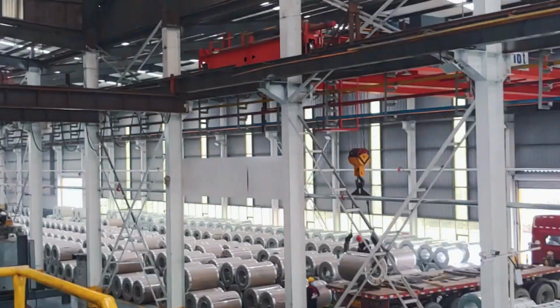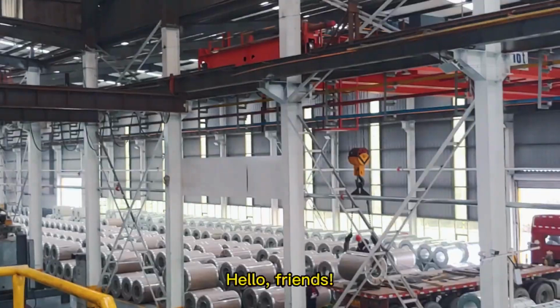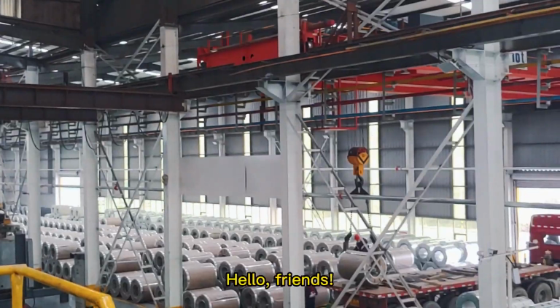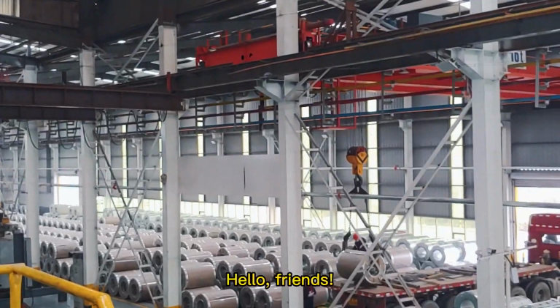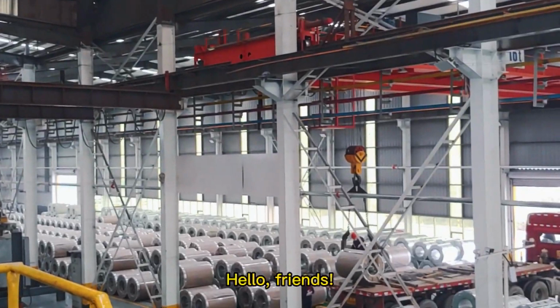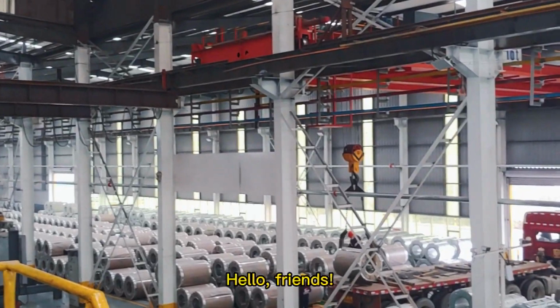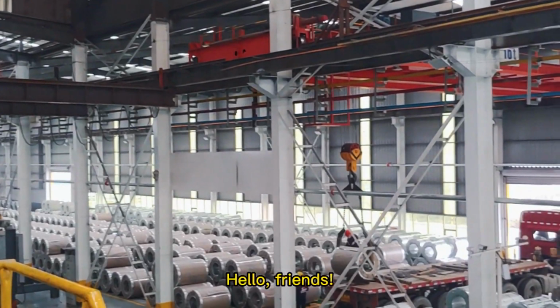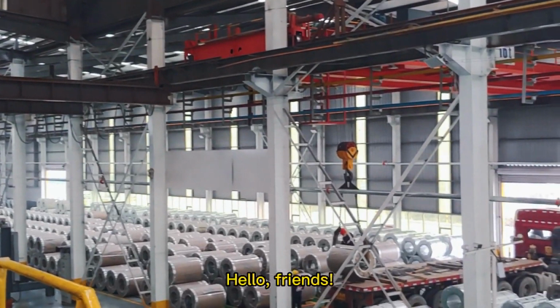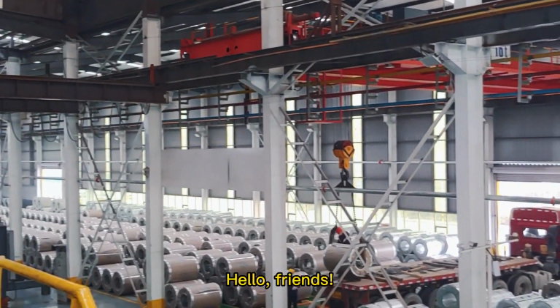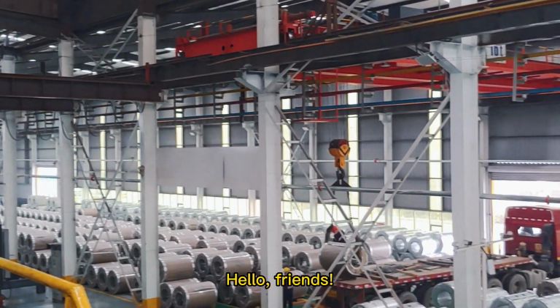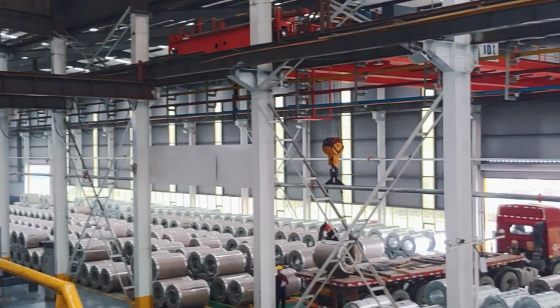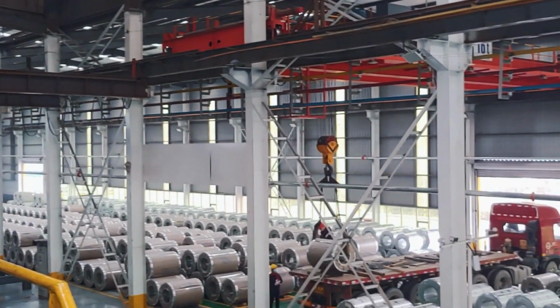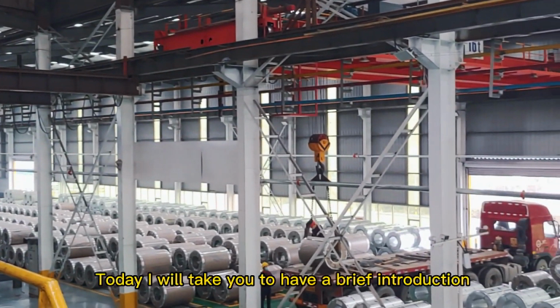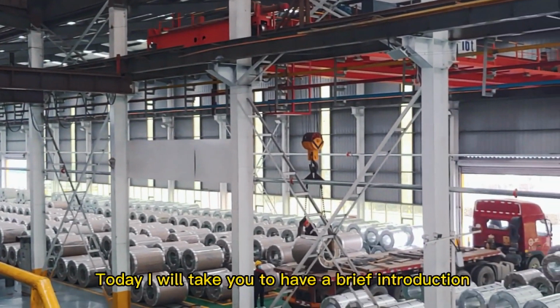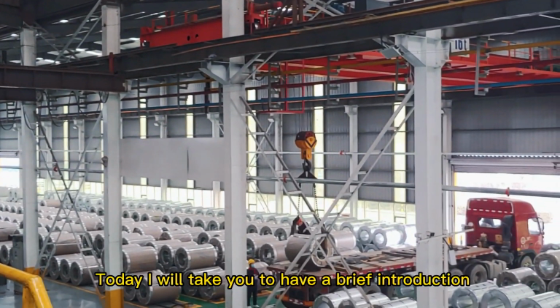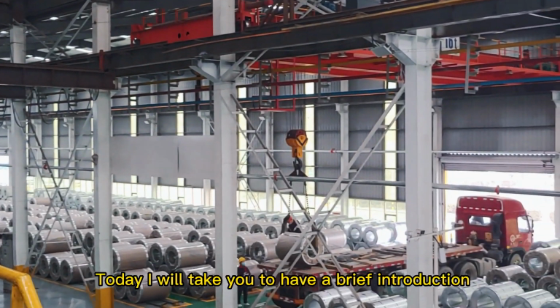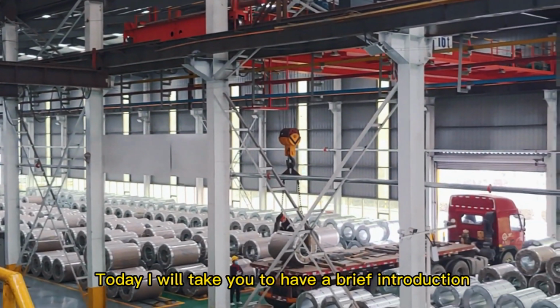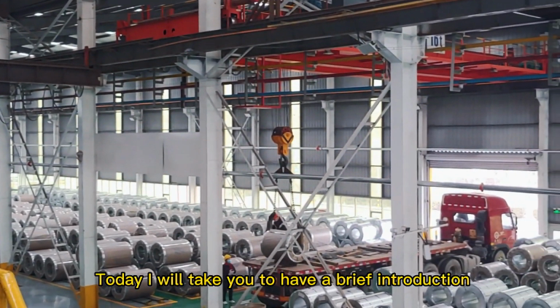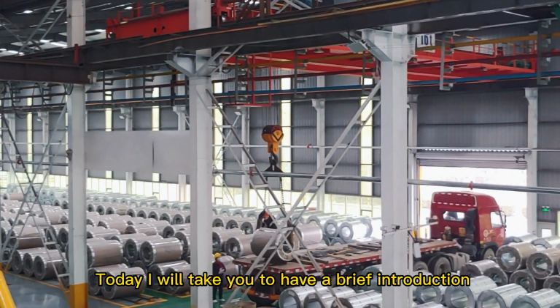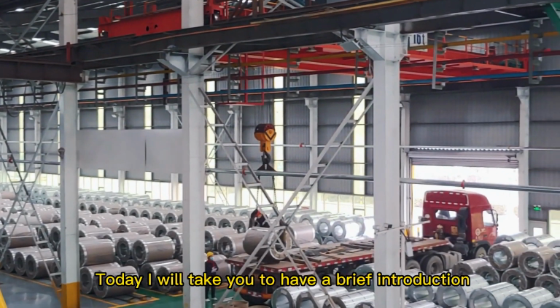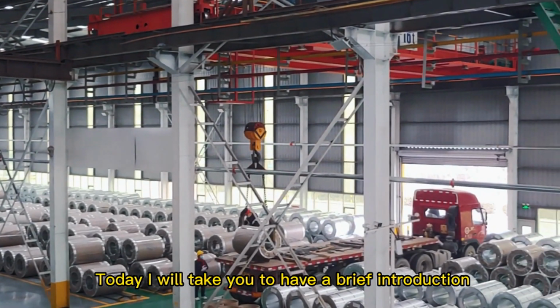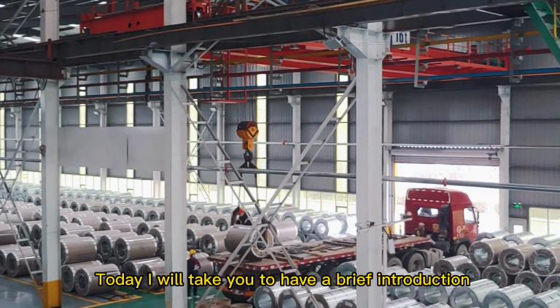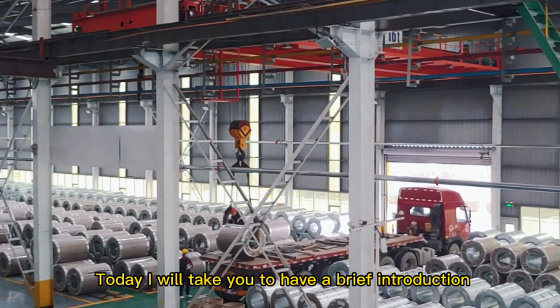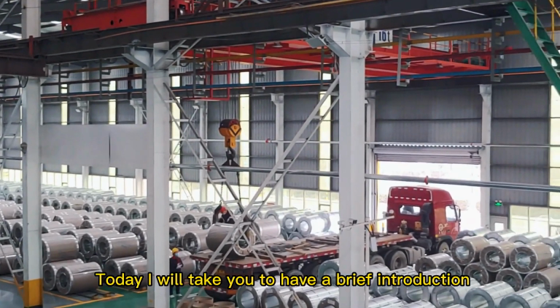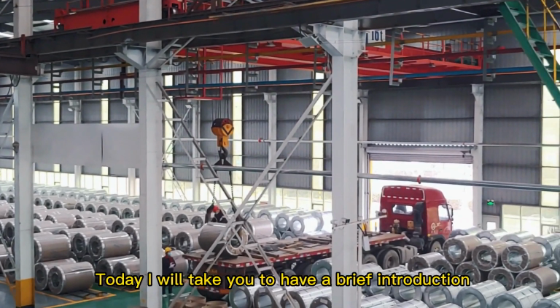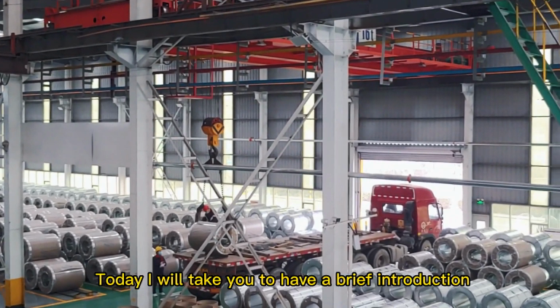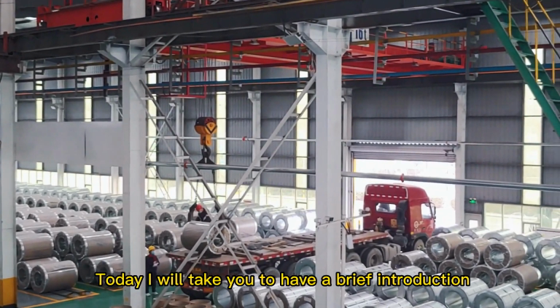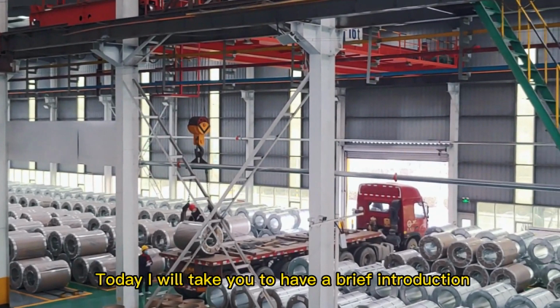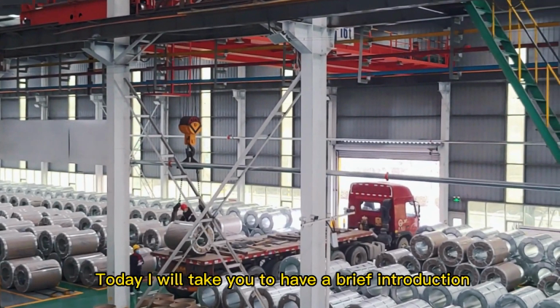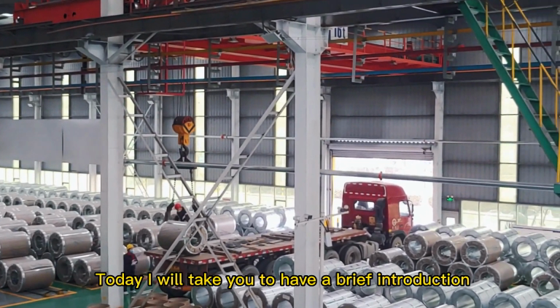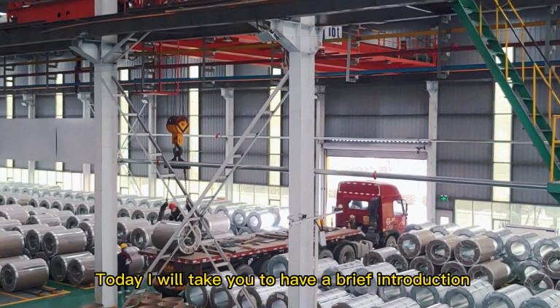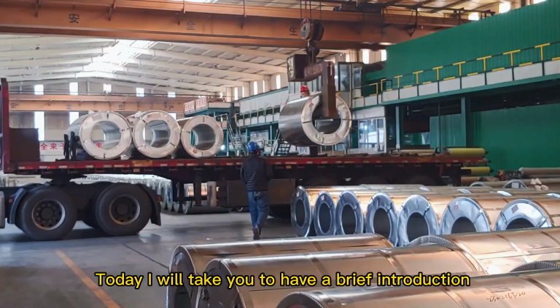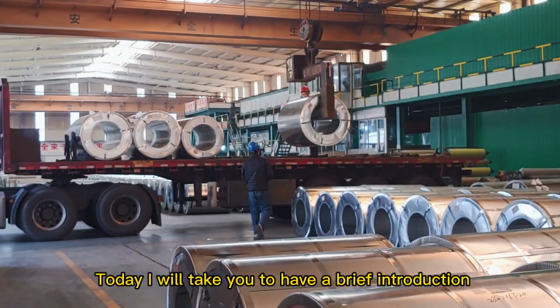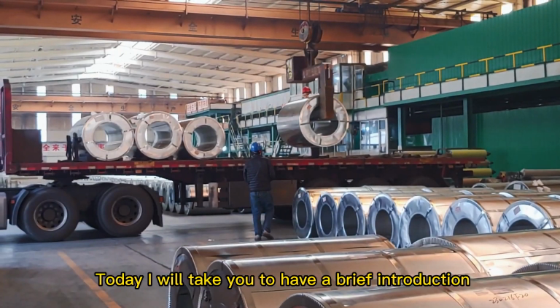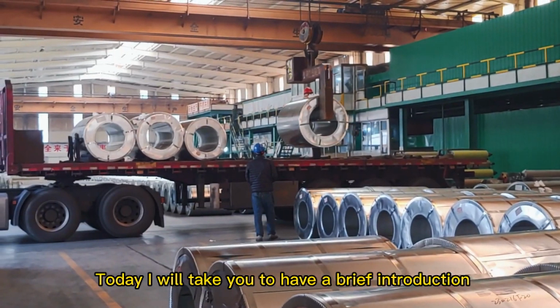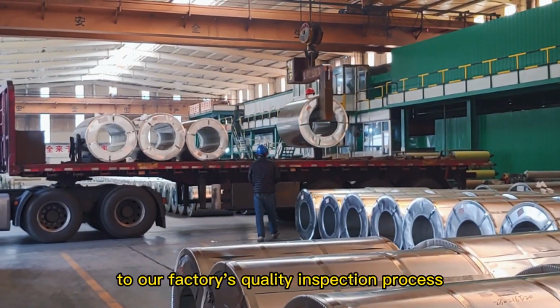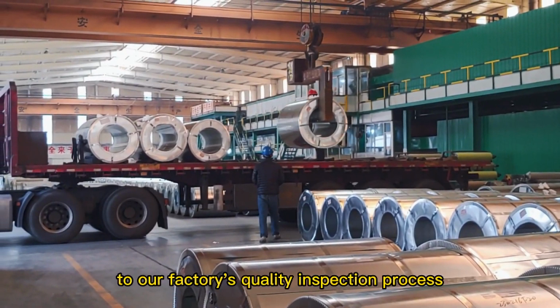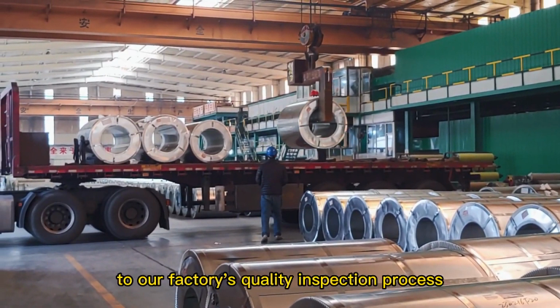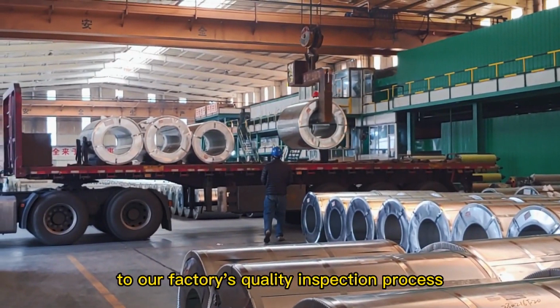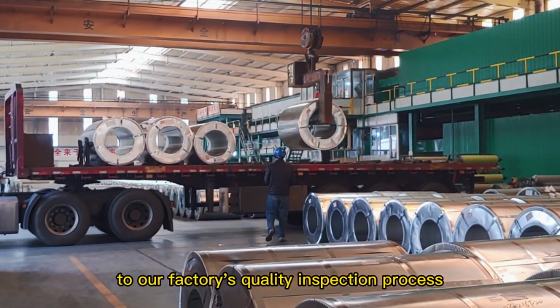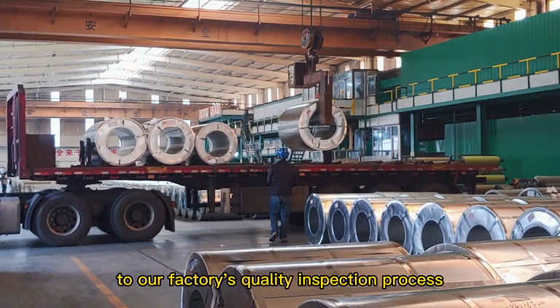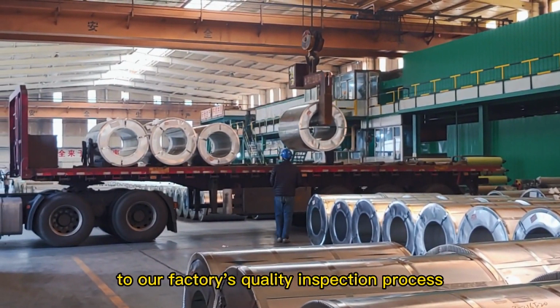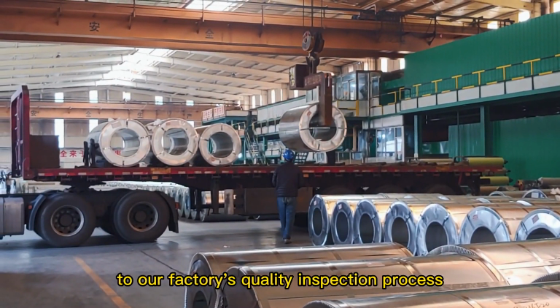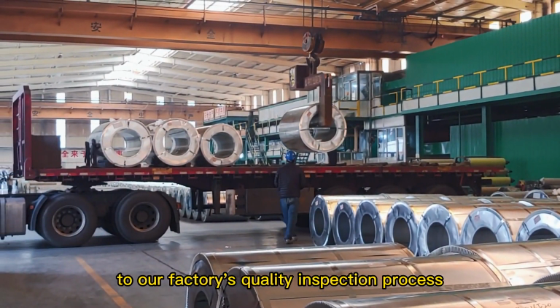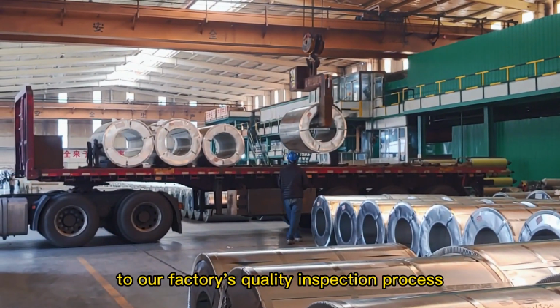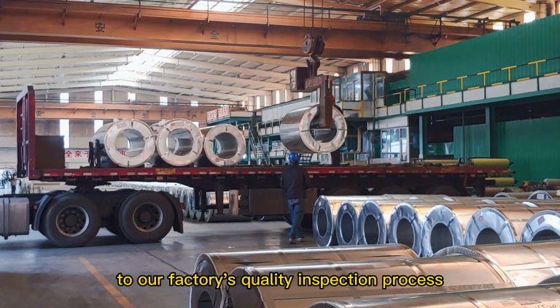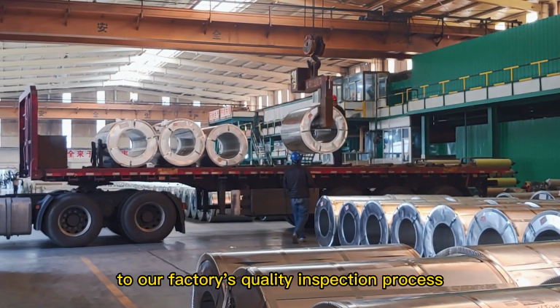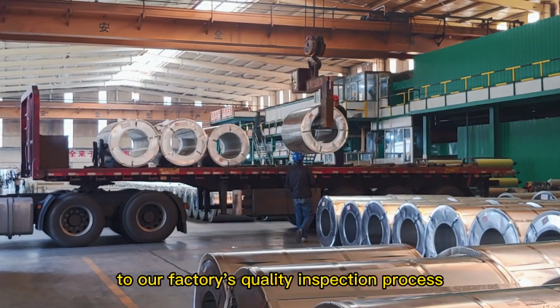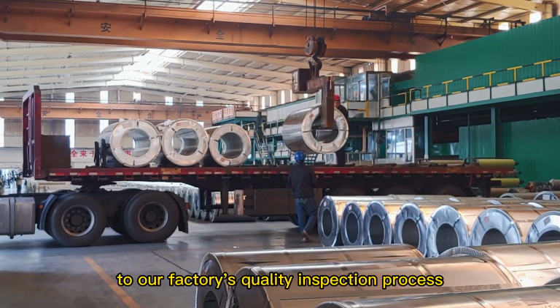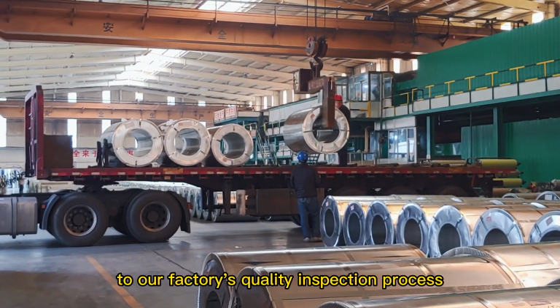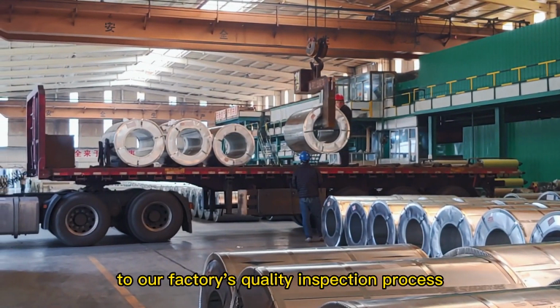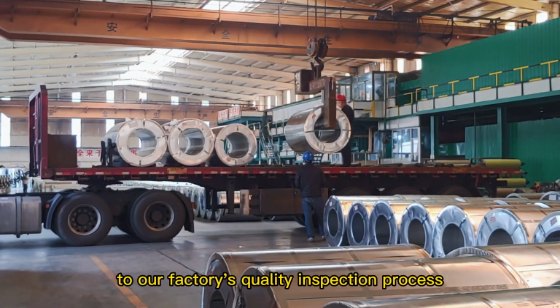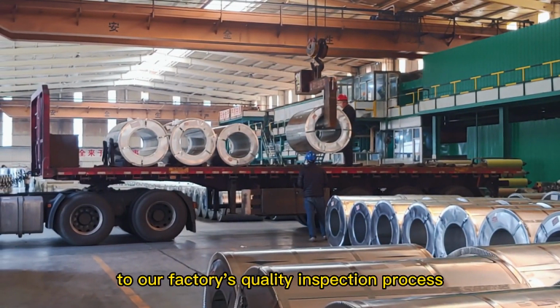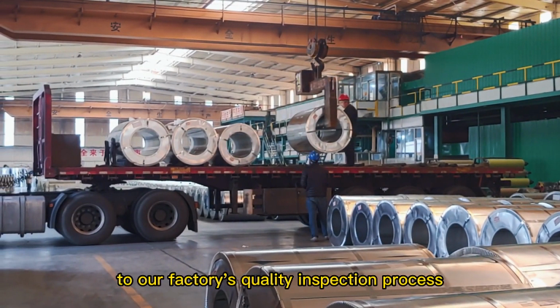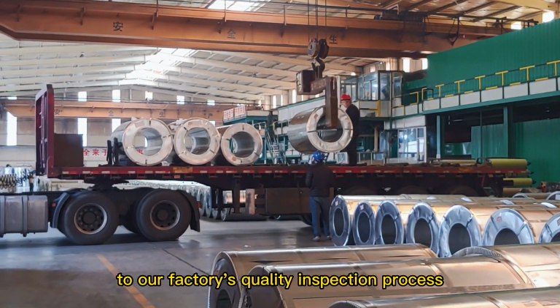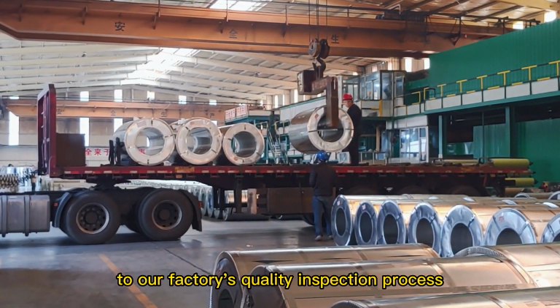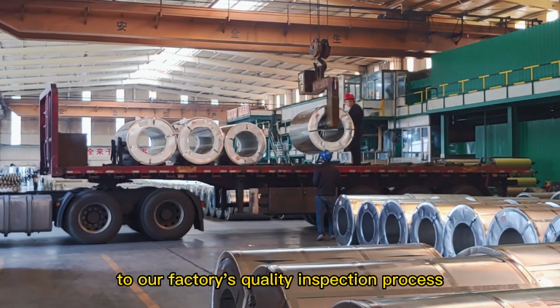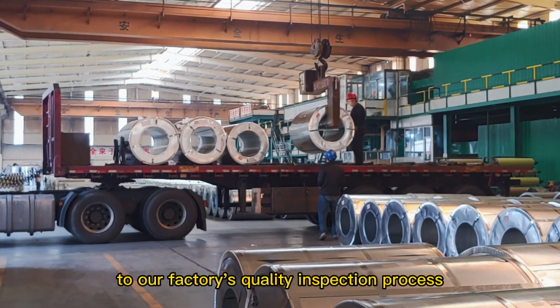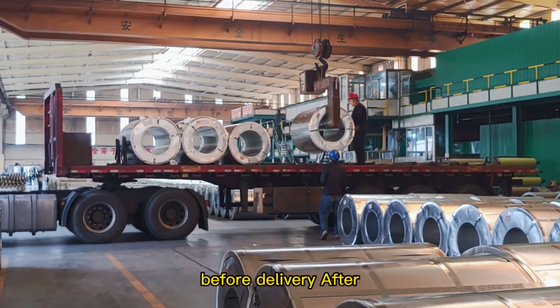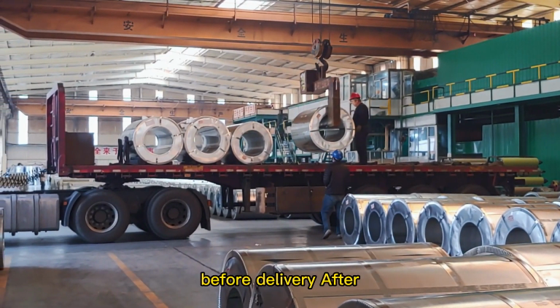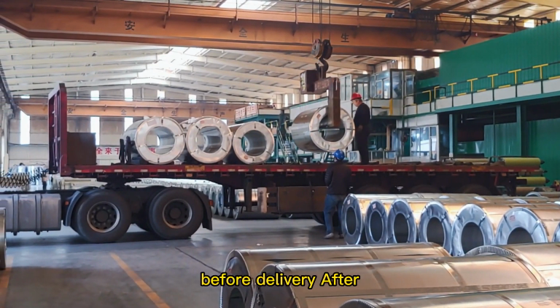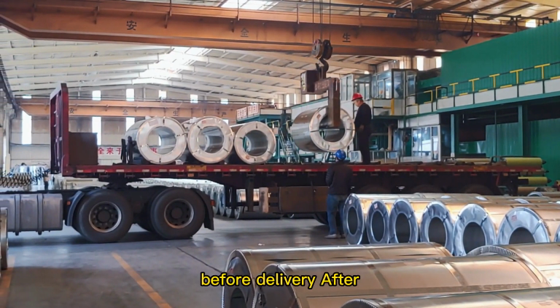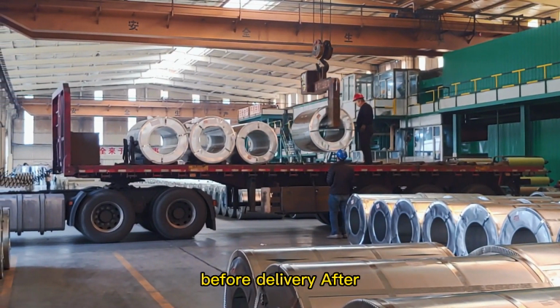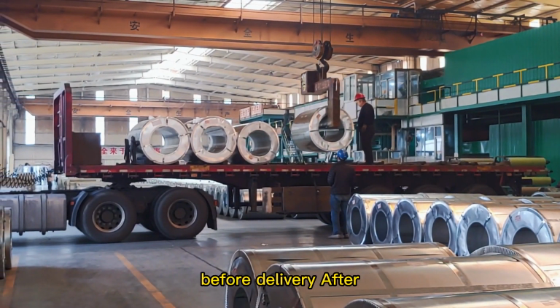Hello friends, today I will take you to have a brief introduction to our factory's quality inspection process before delivery.